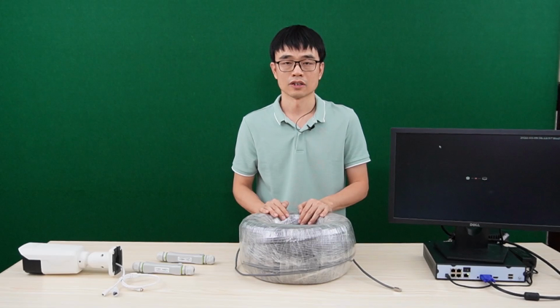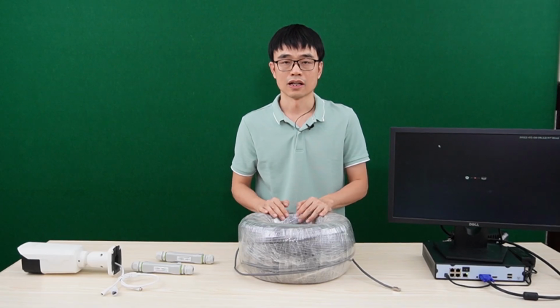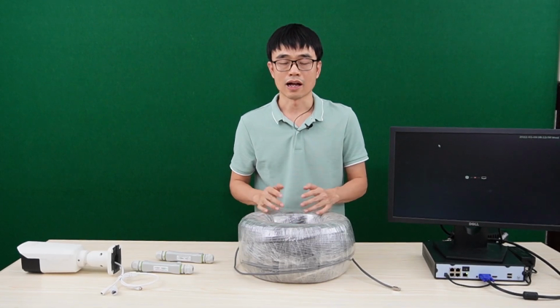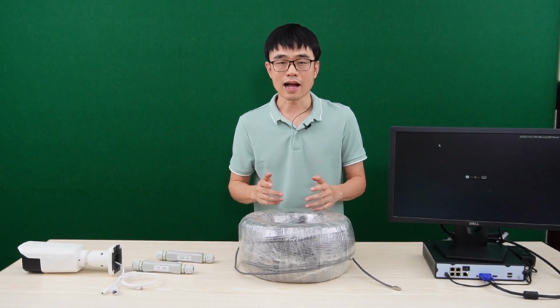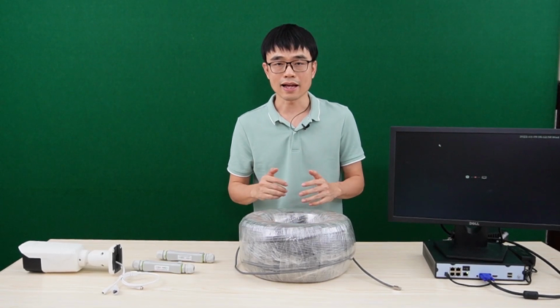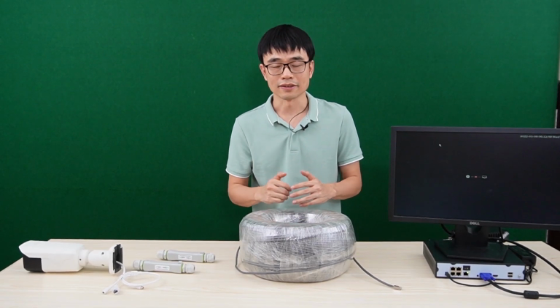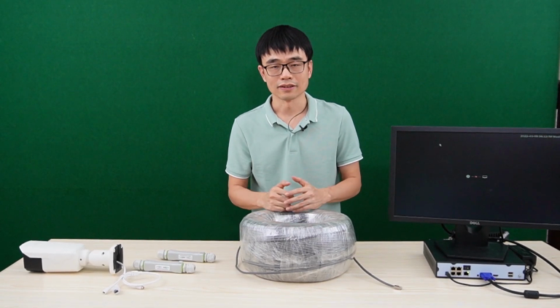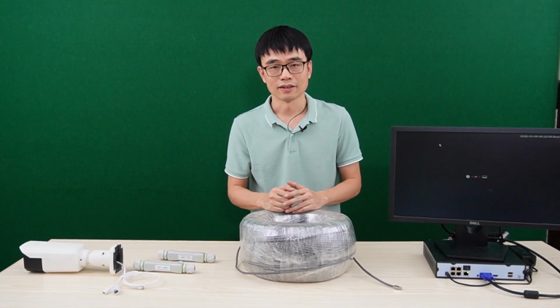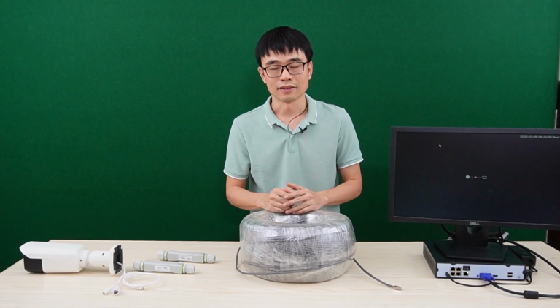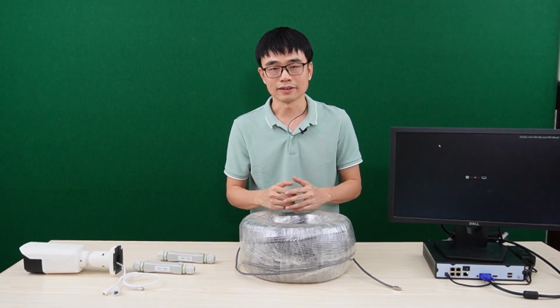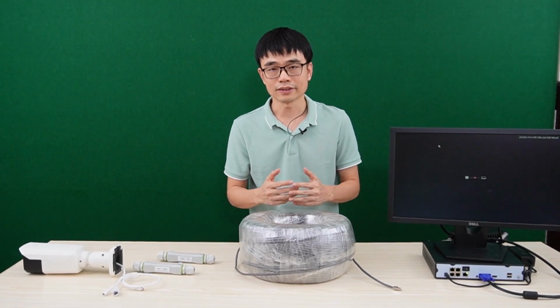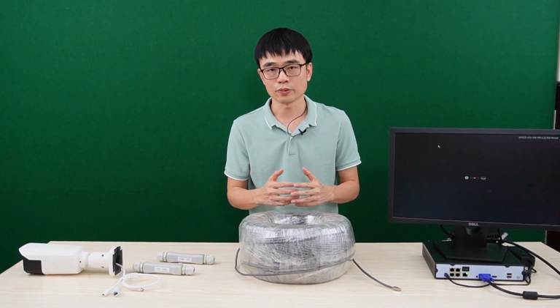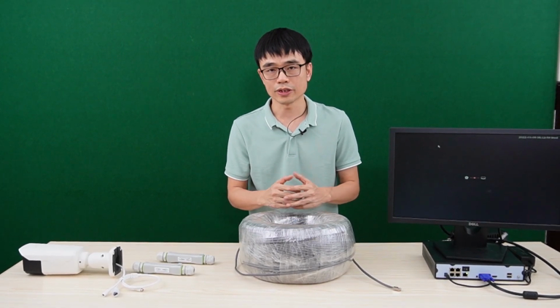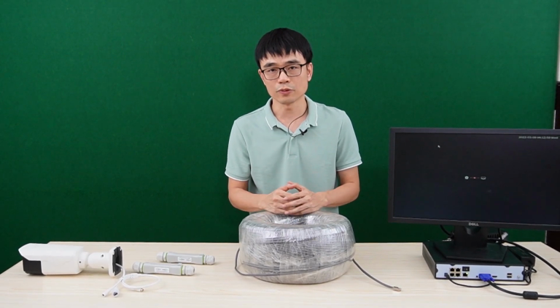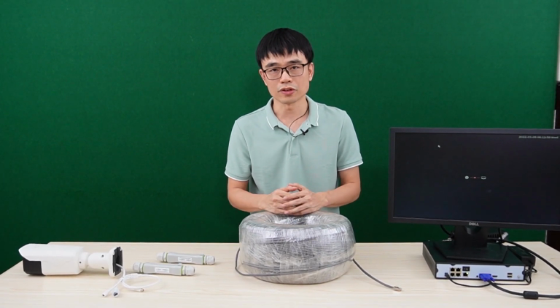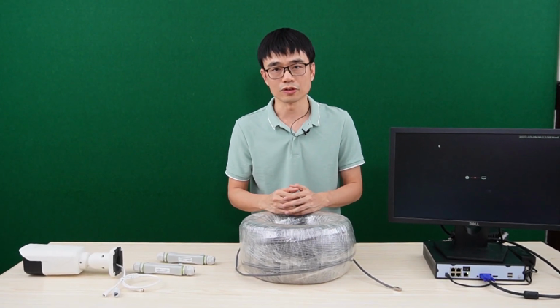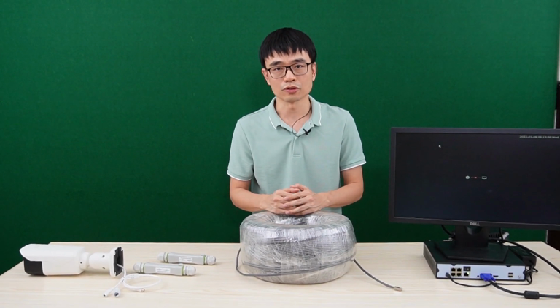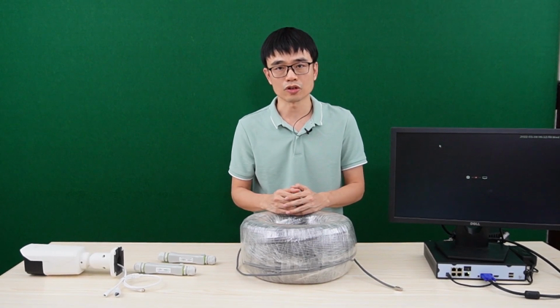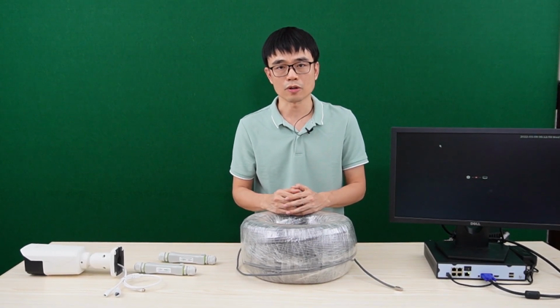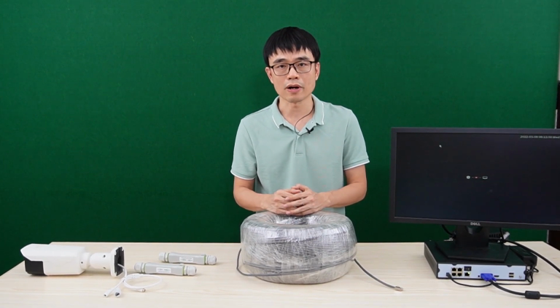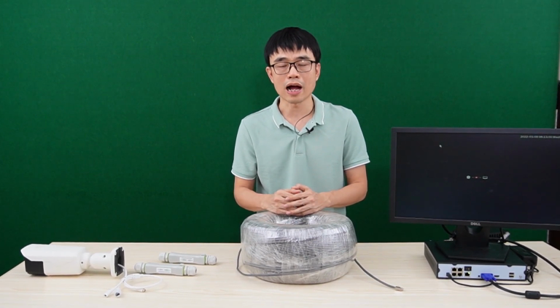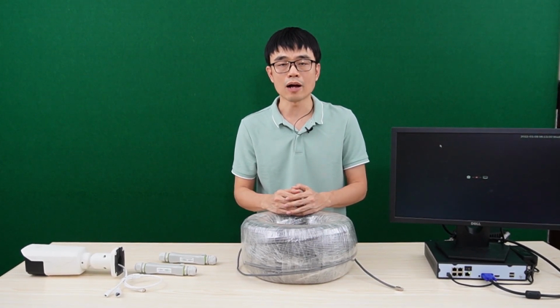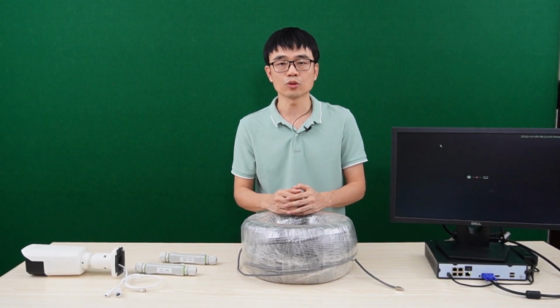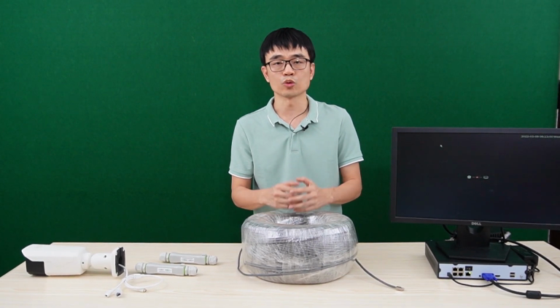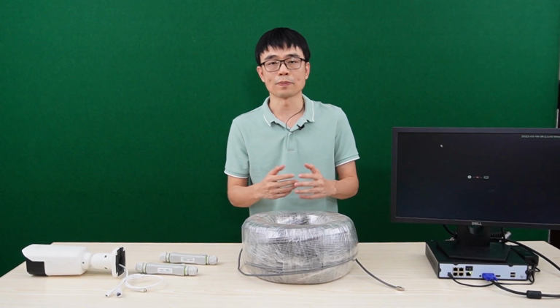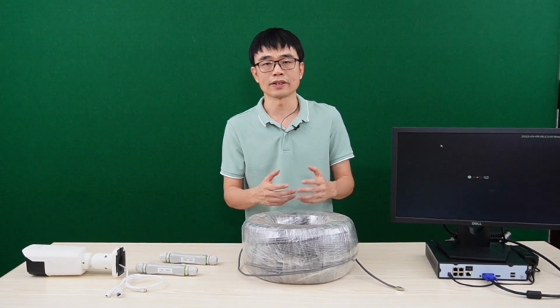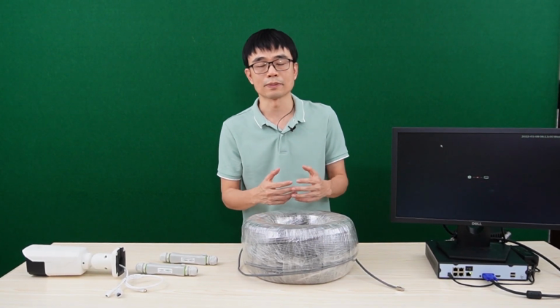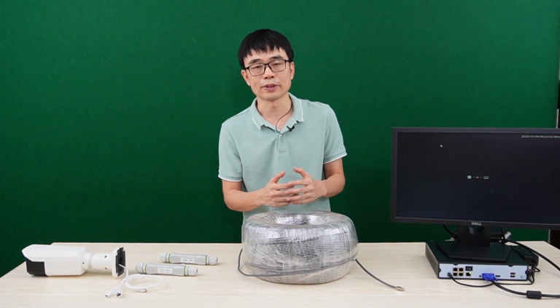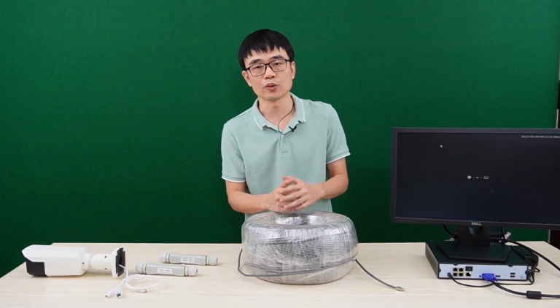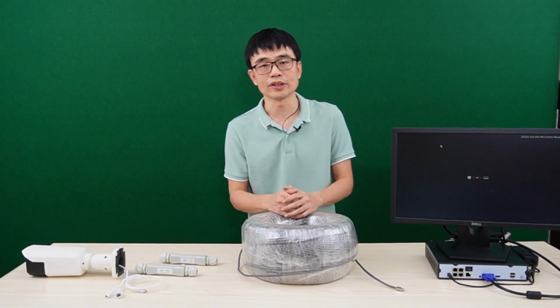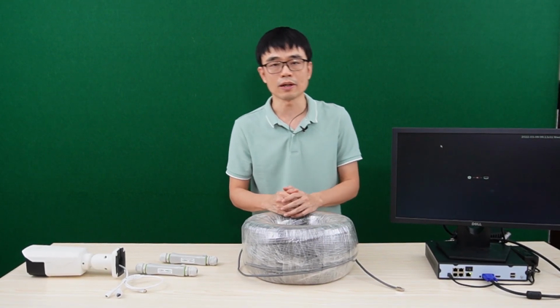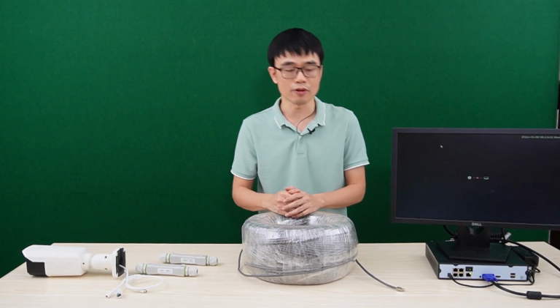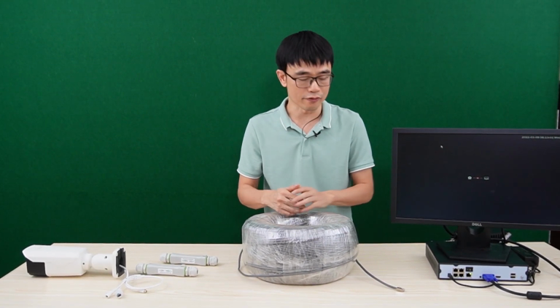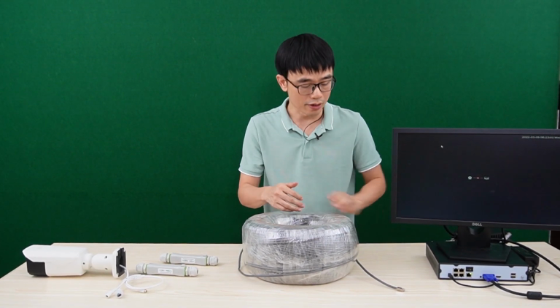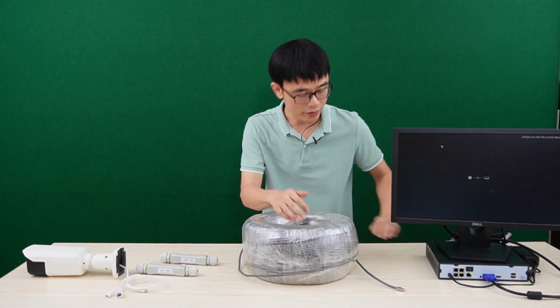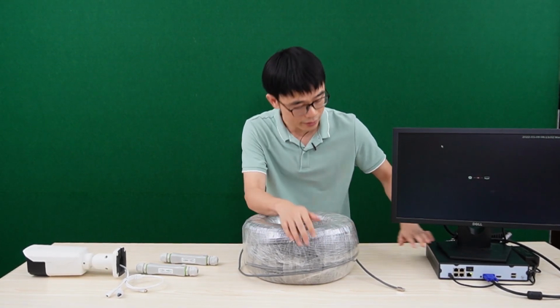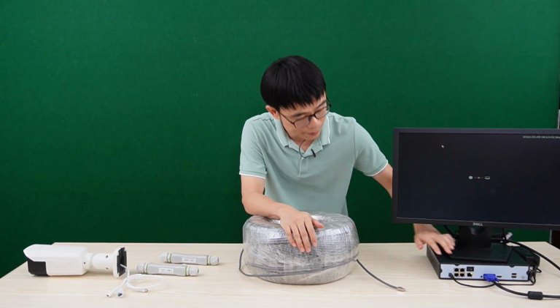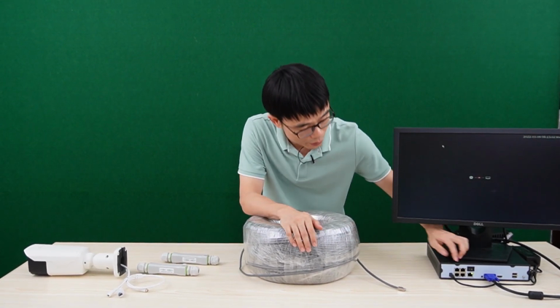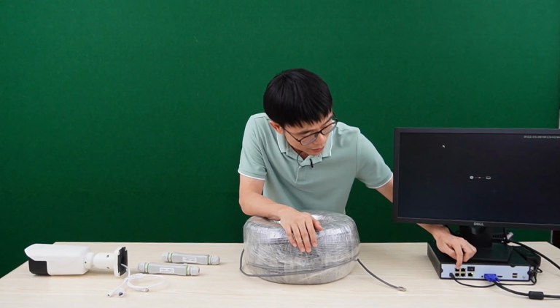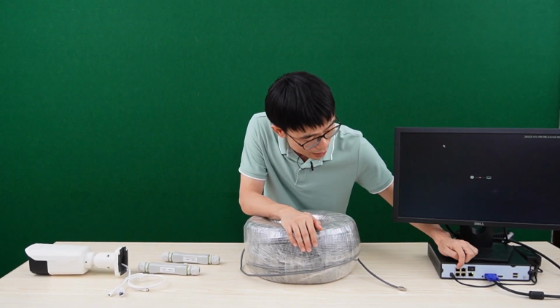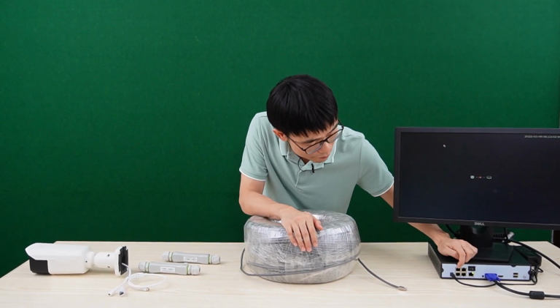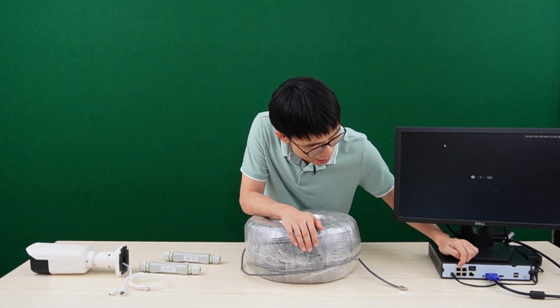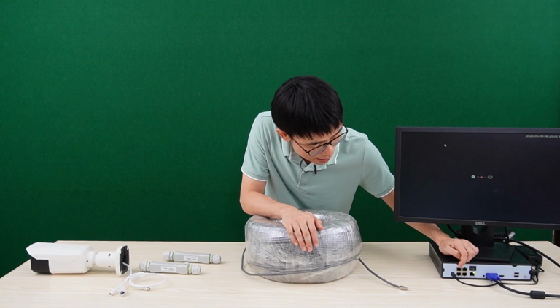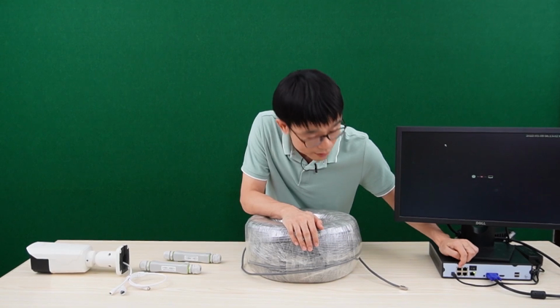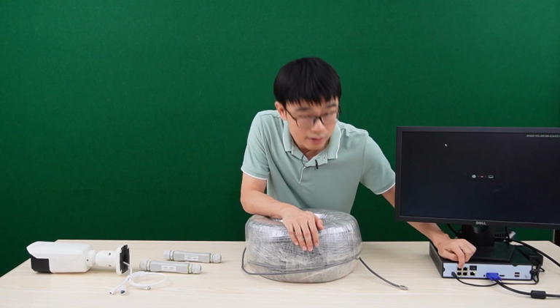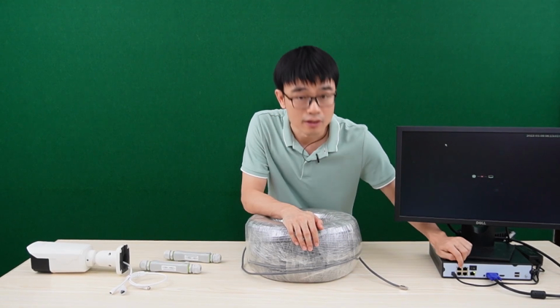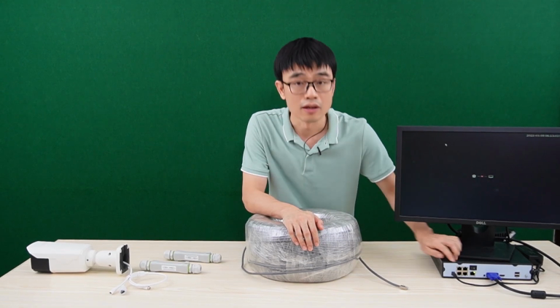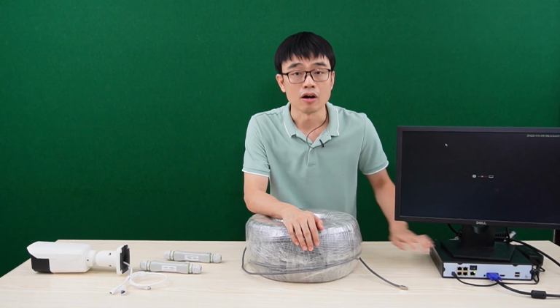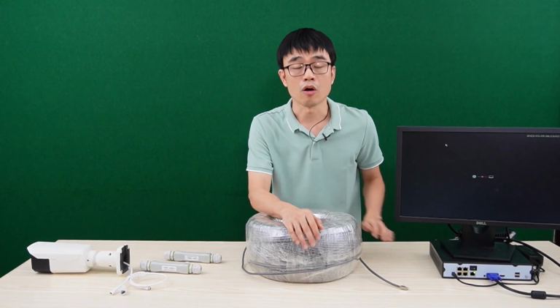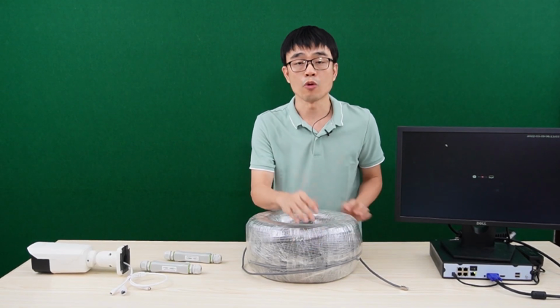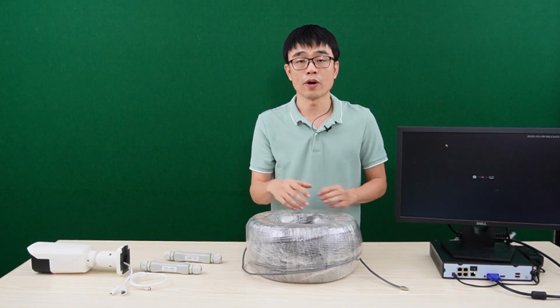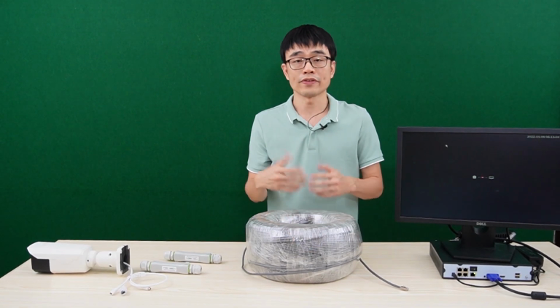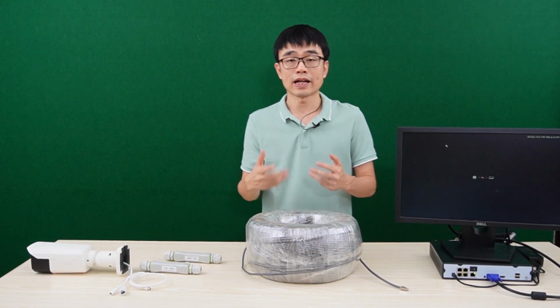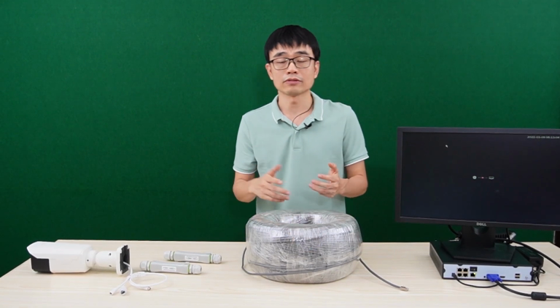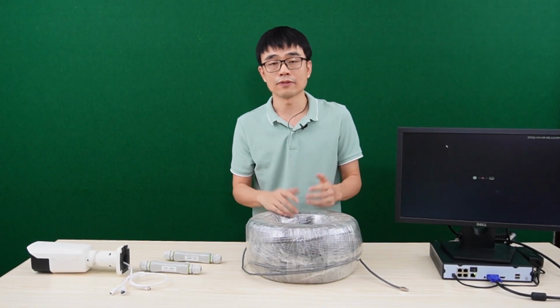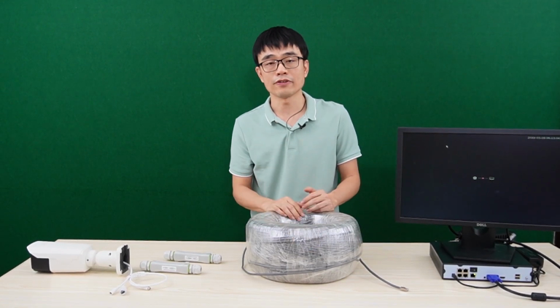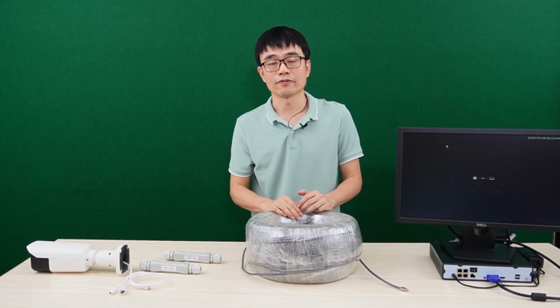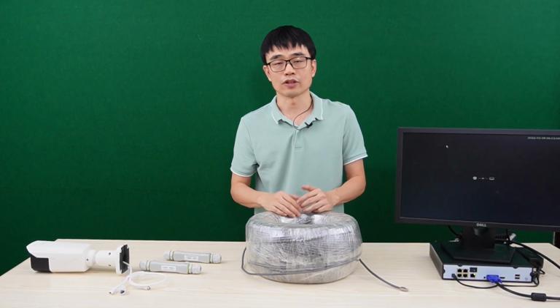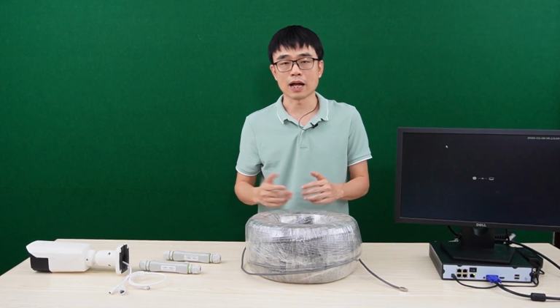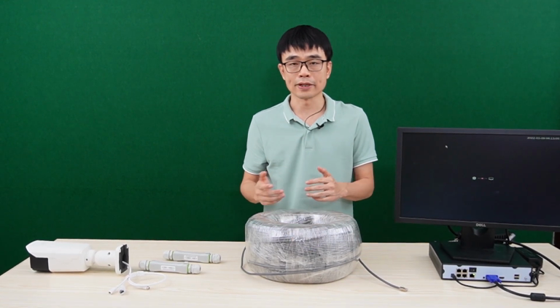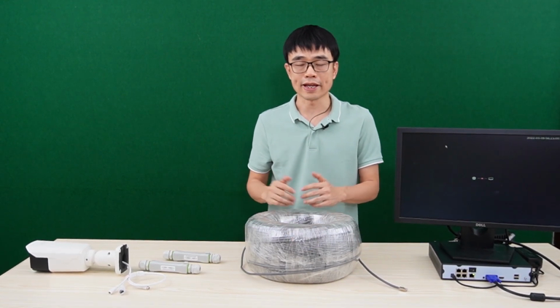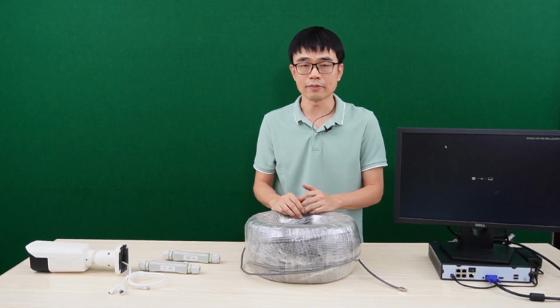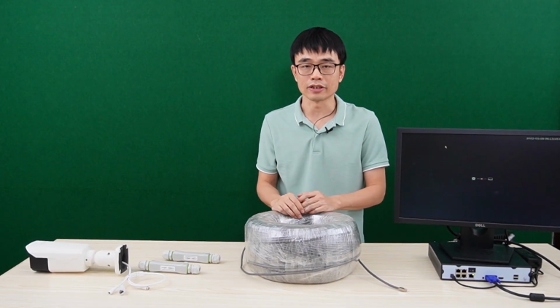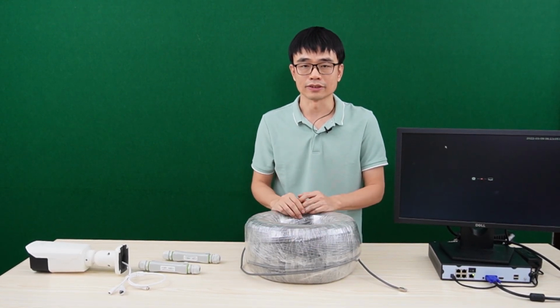In this video, we're going to talk about how to repeat the PoE signal from a PoE NVR over 1000 feet for IP cameras.